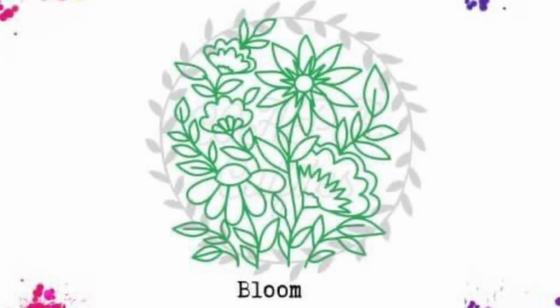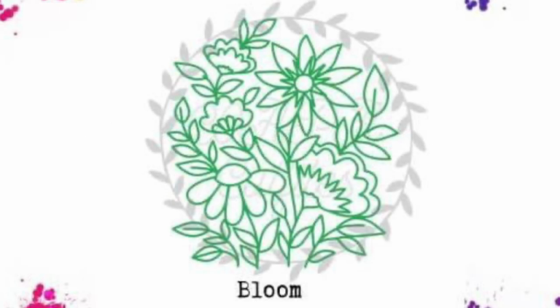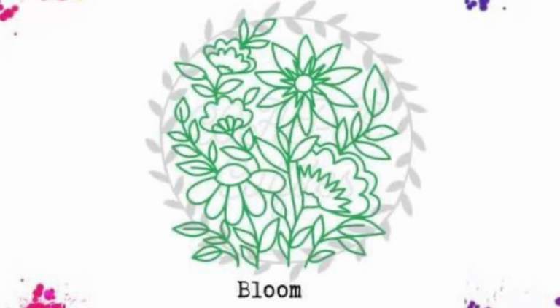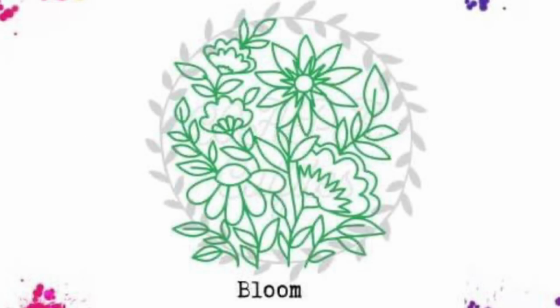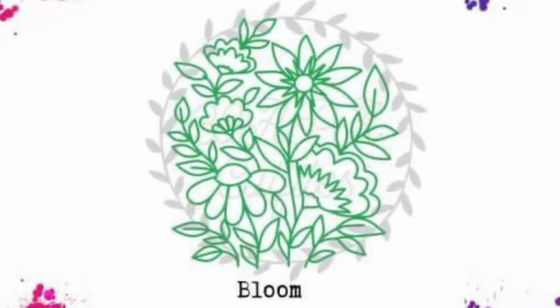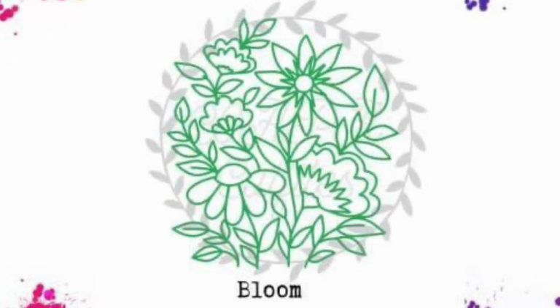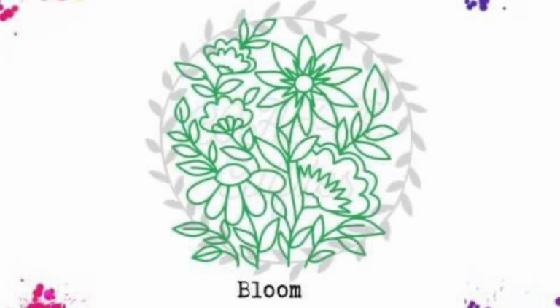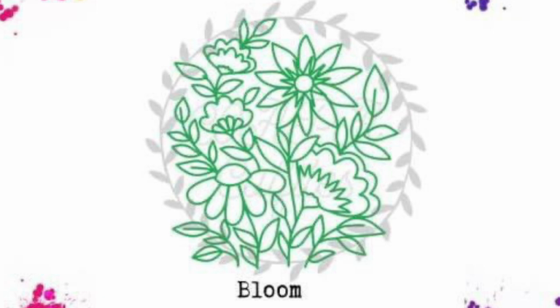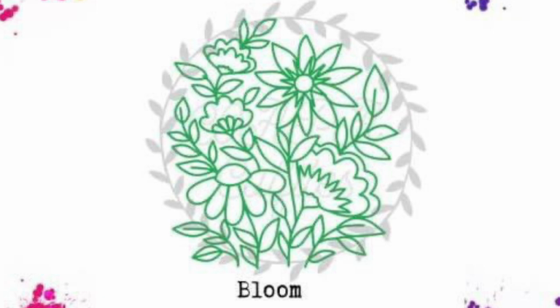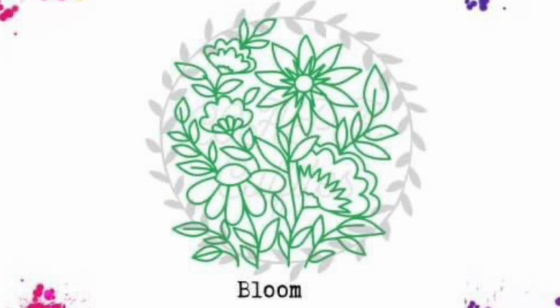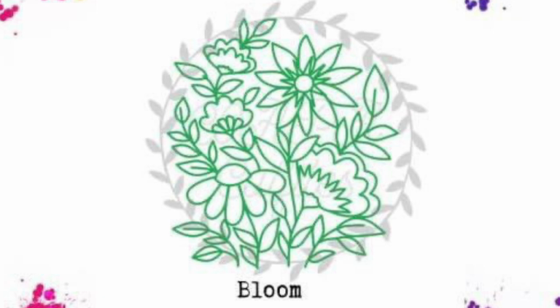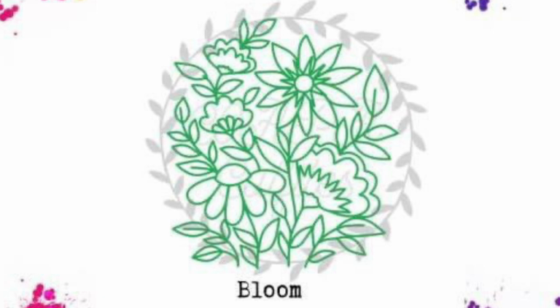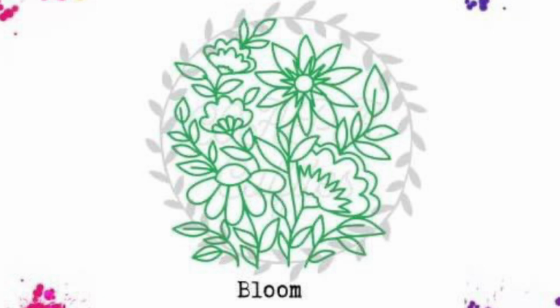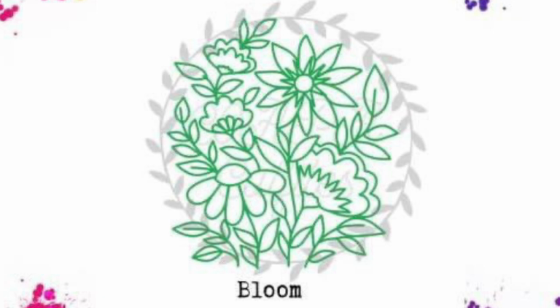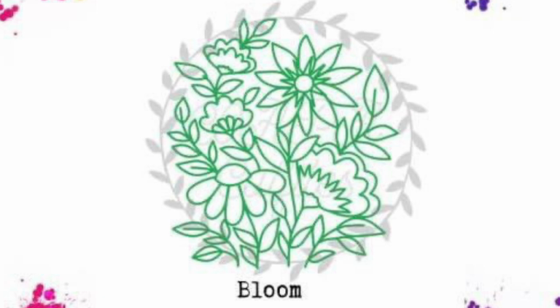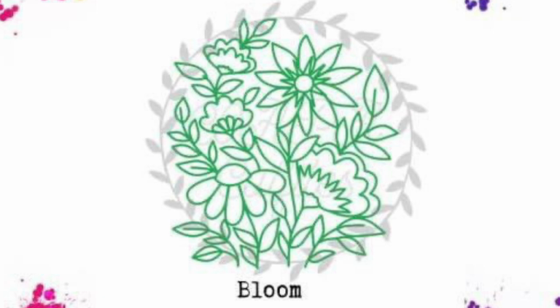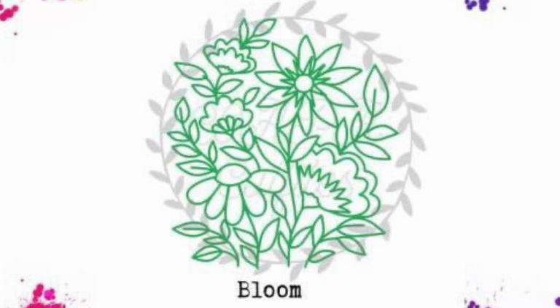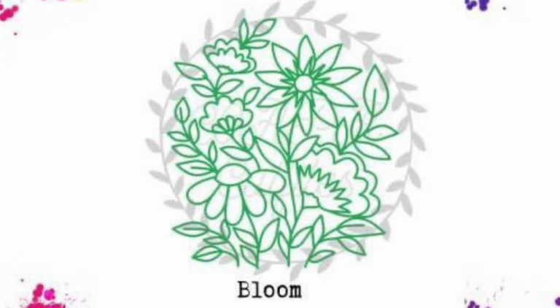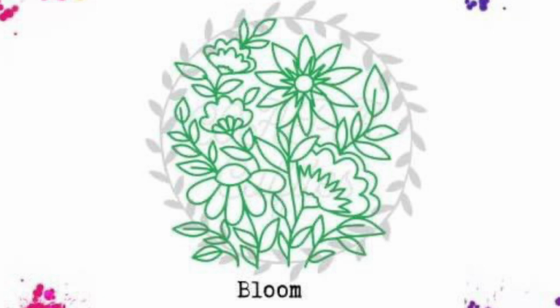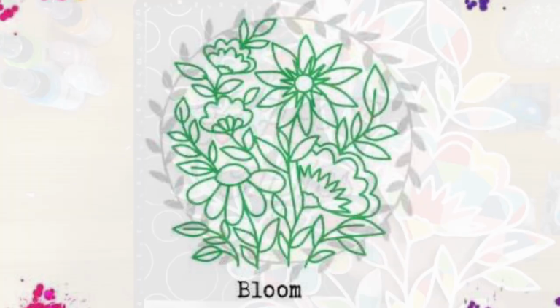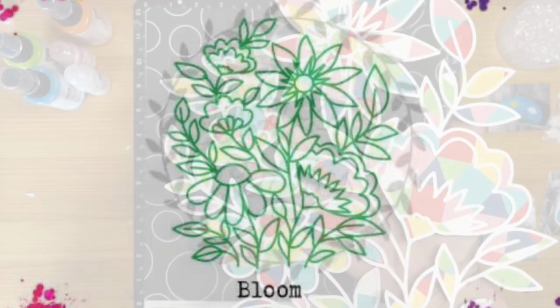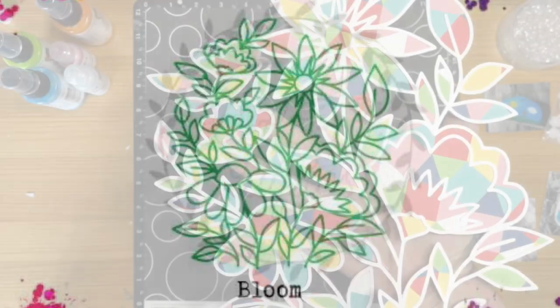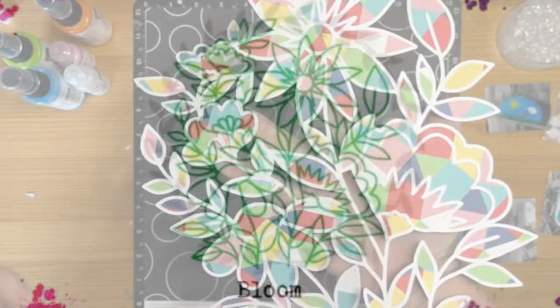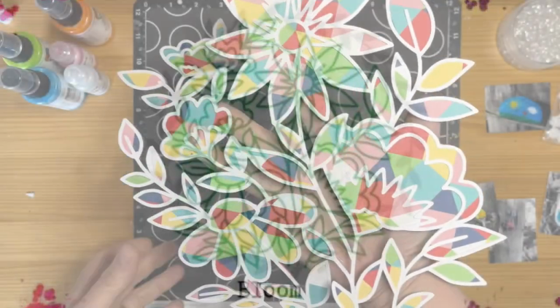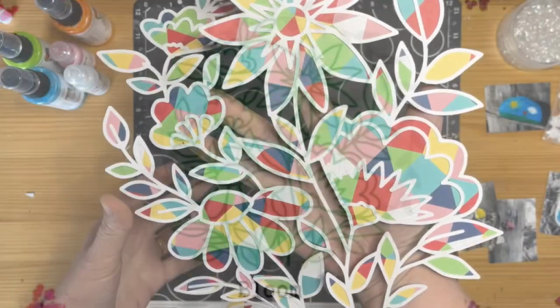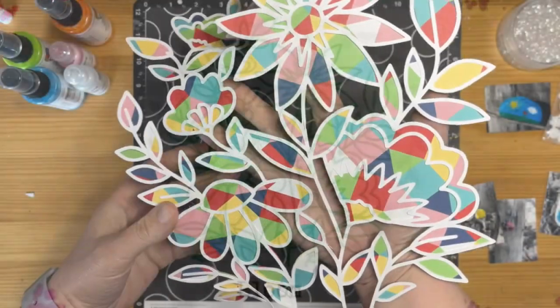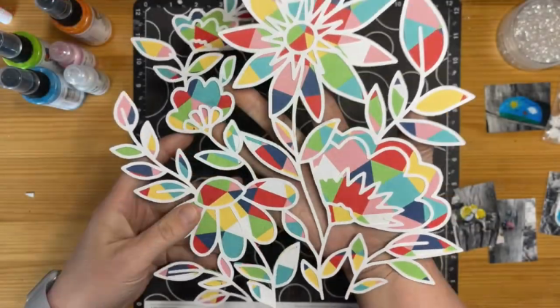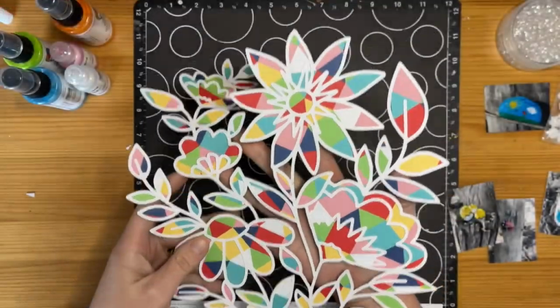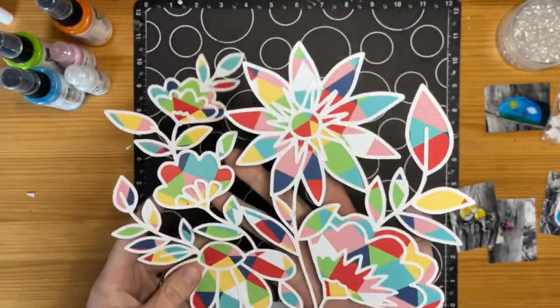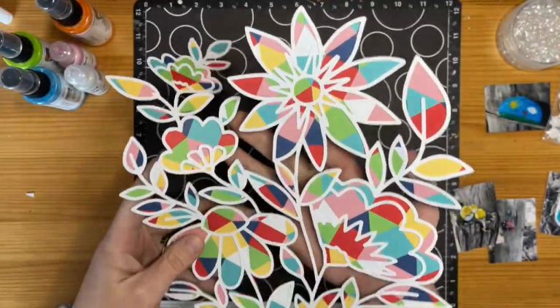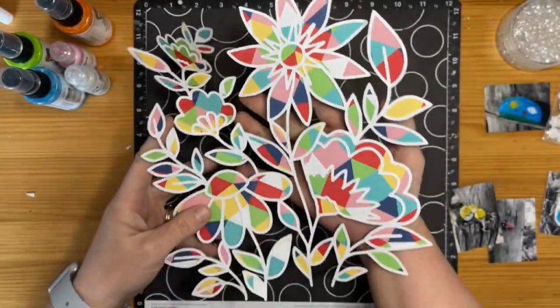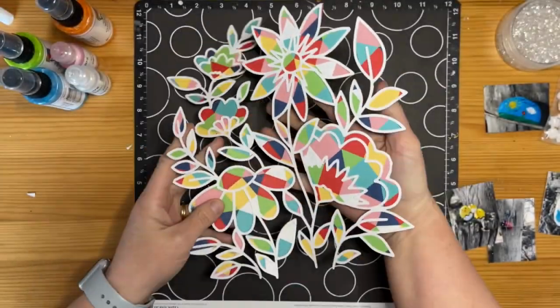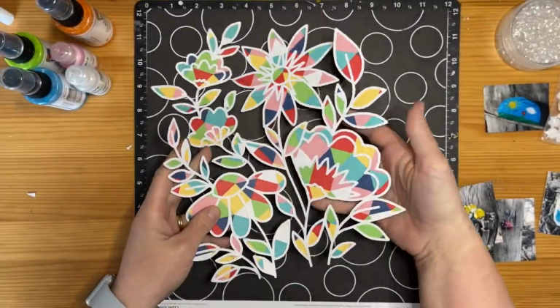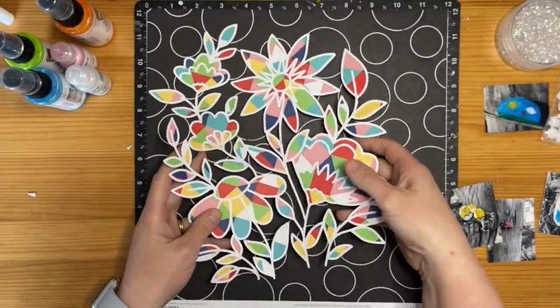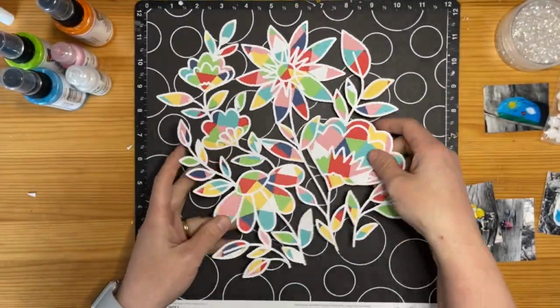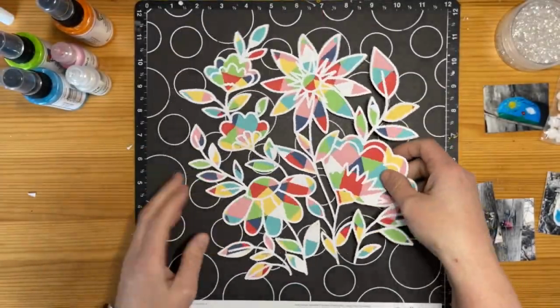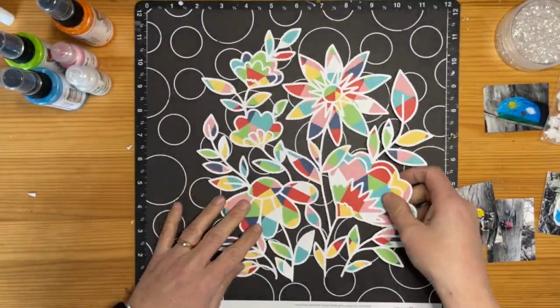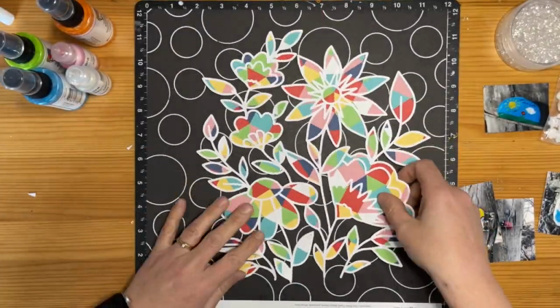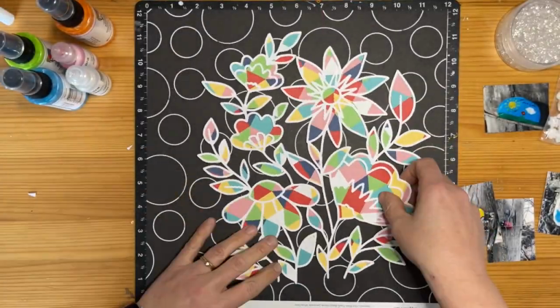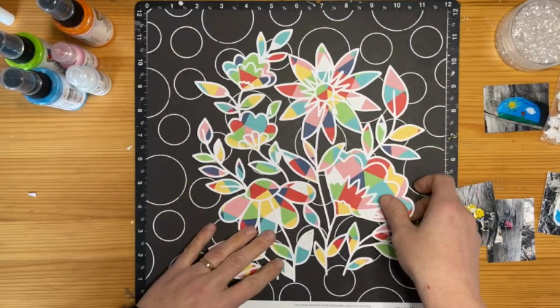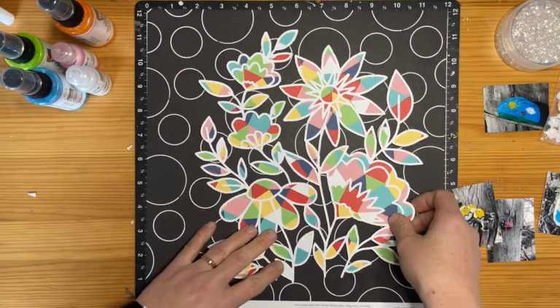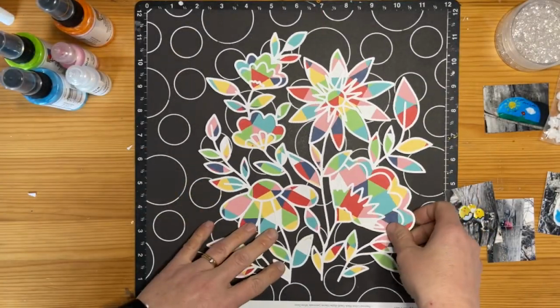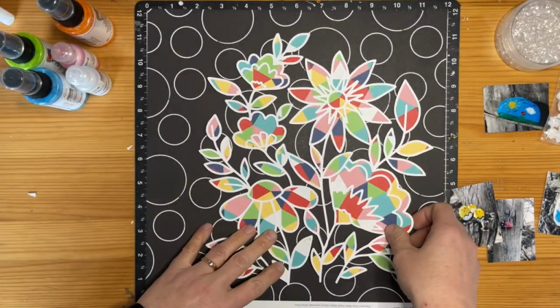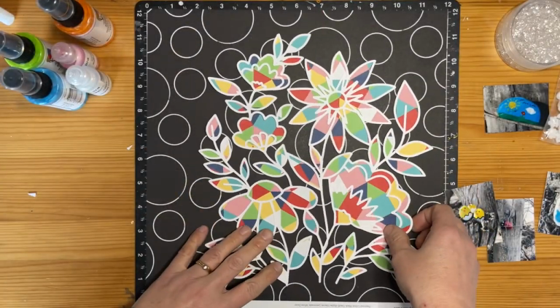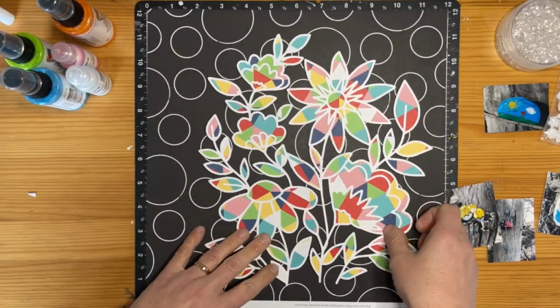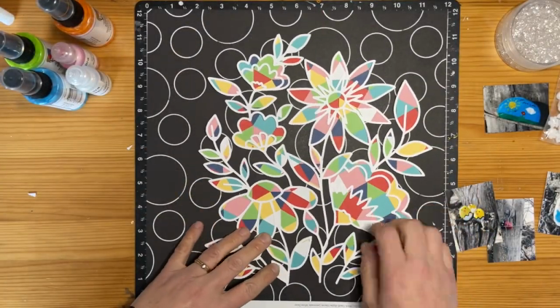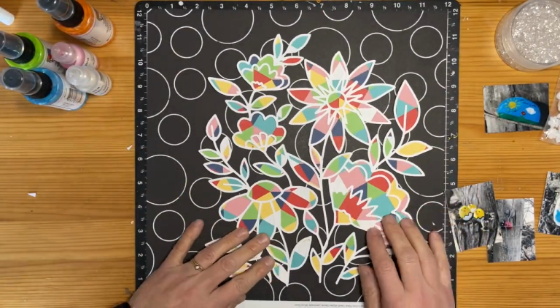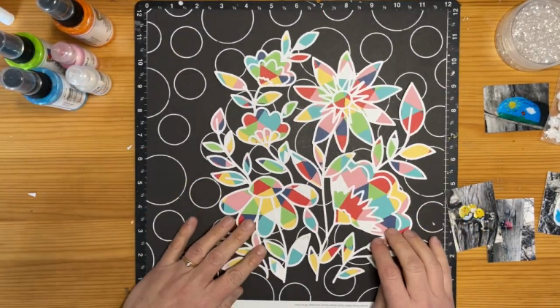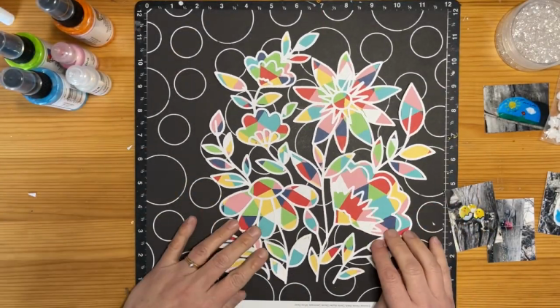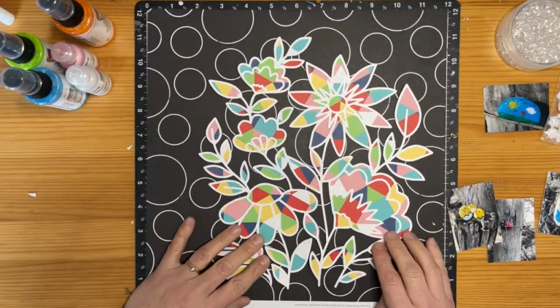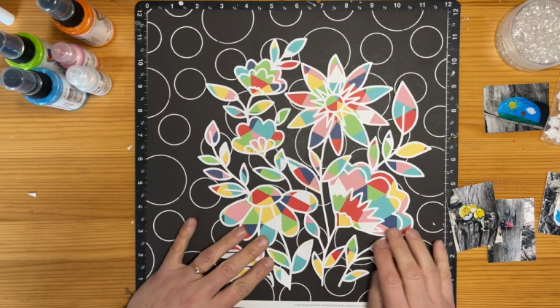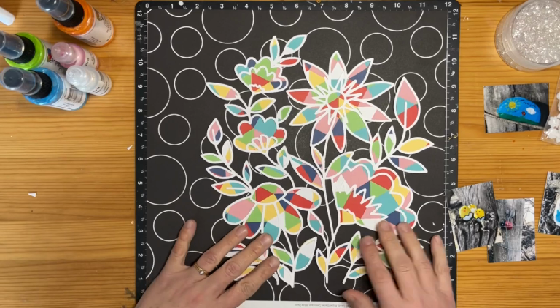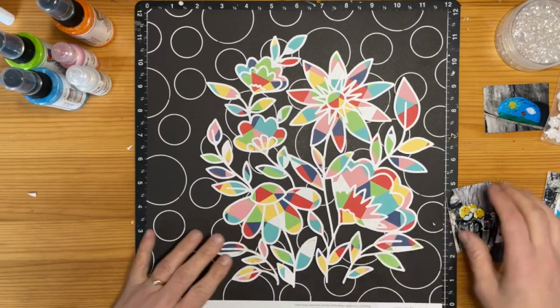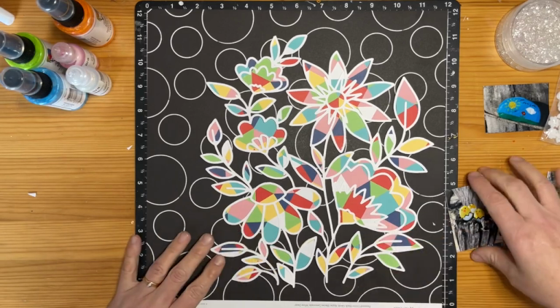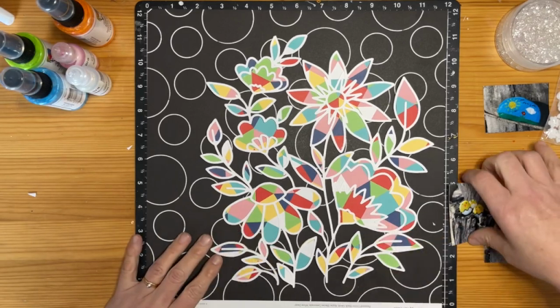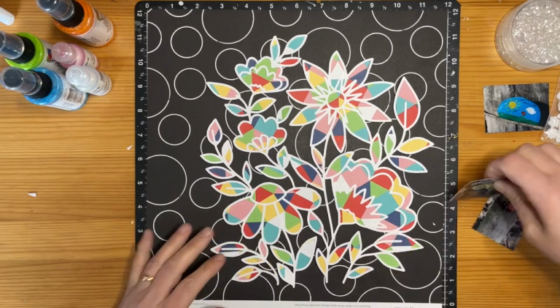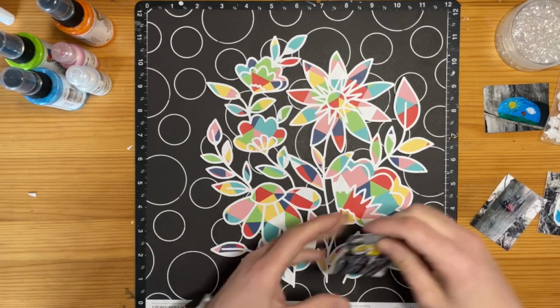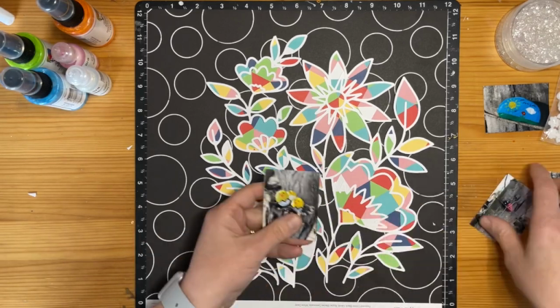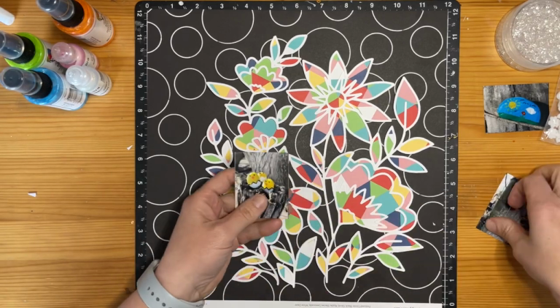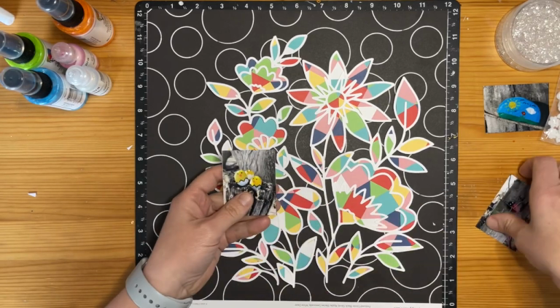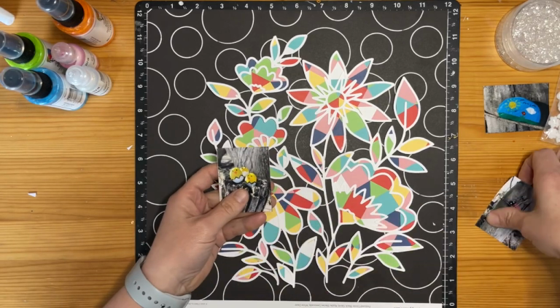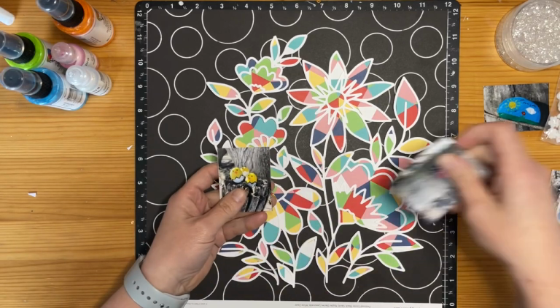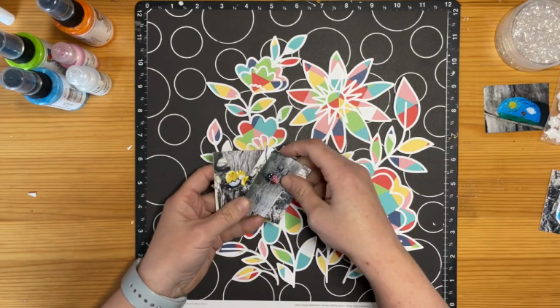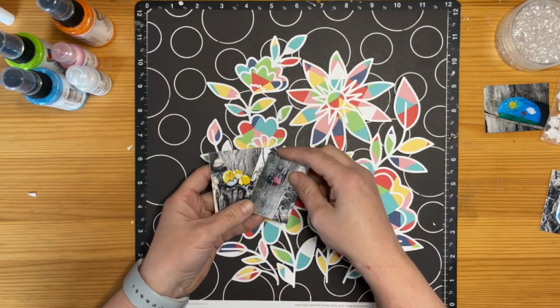Kia ora! Check out this gorgeous bloom cut file by Confessions of a Paper Addict. Virginia has really blown it out of the water with this one.